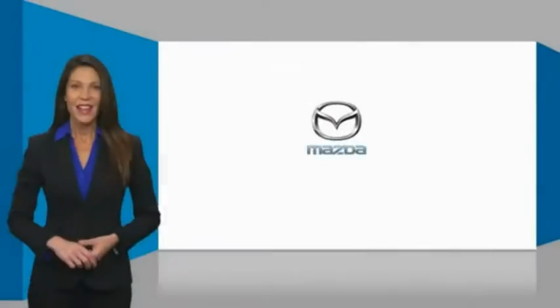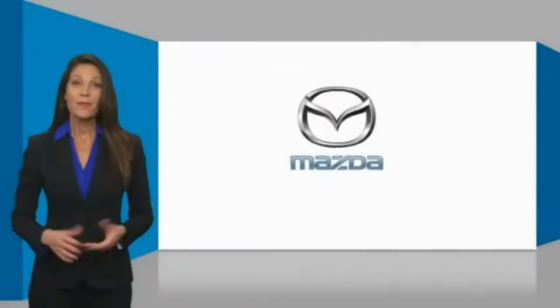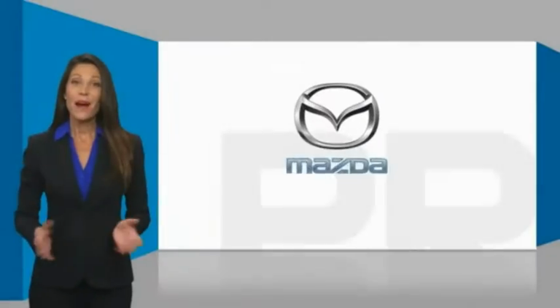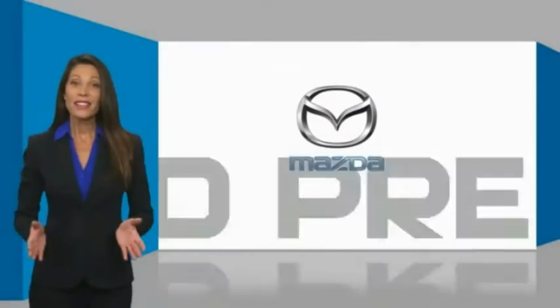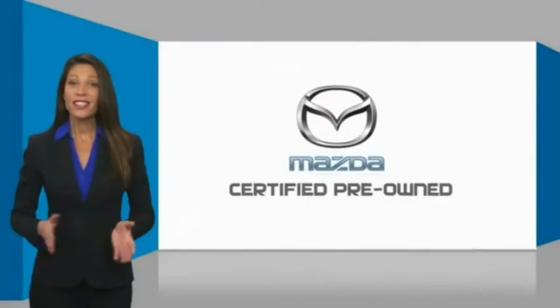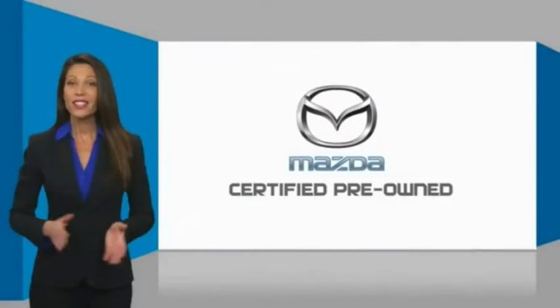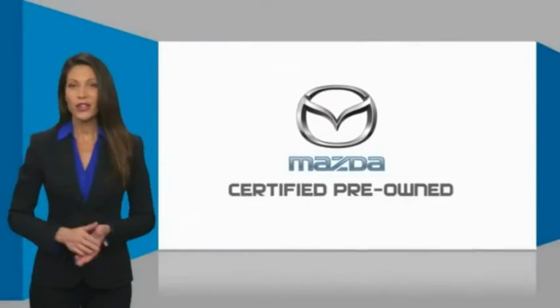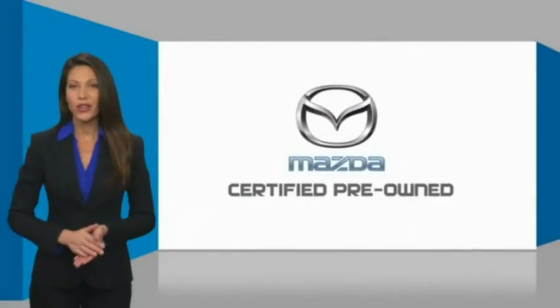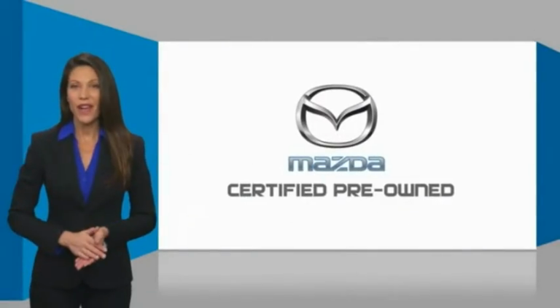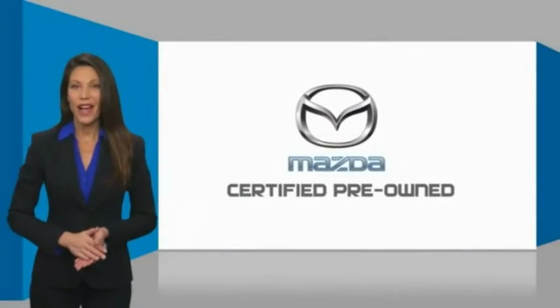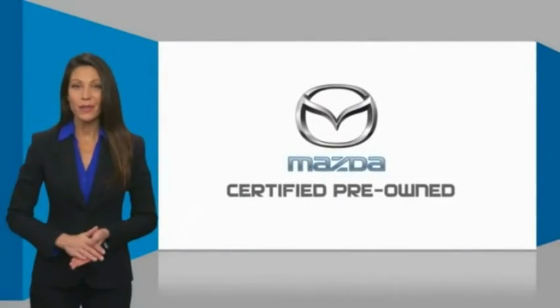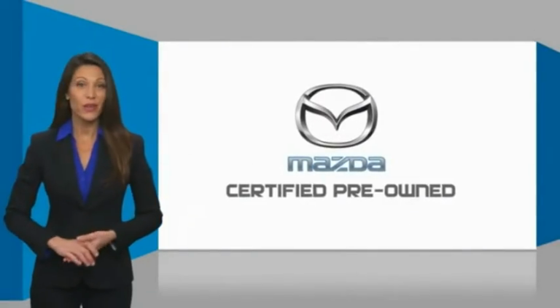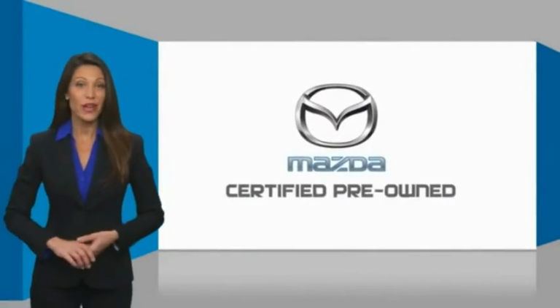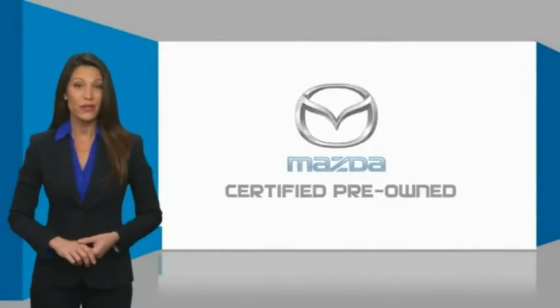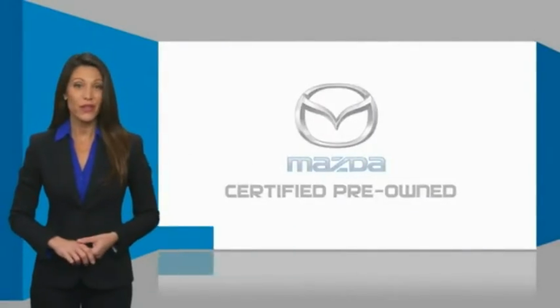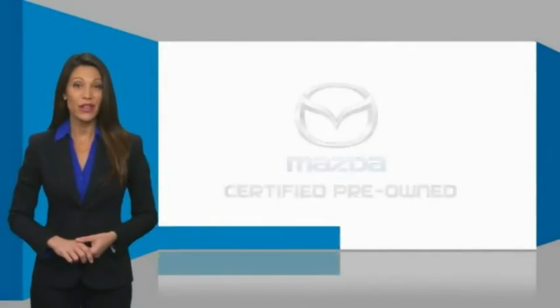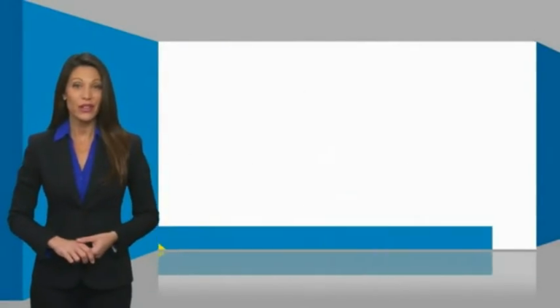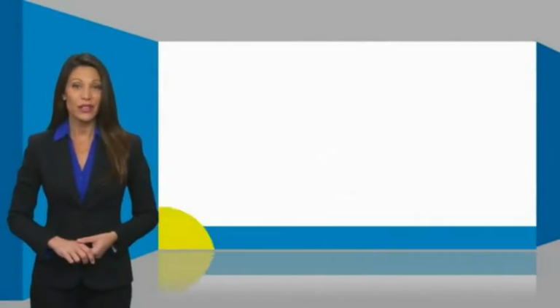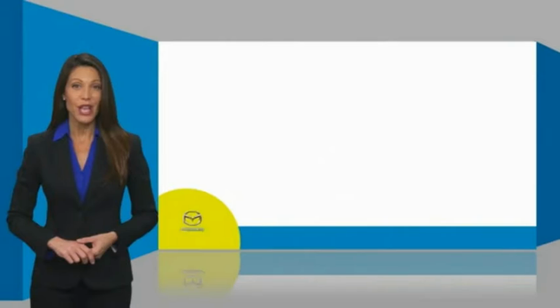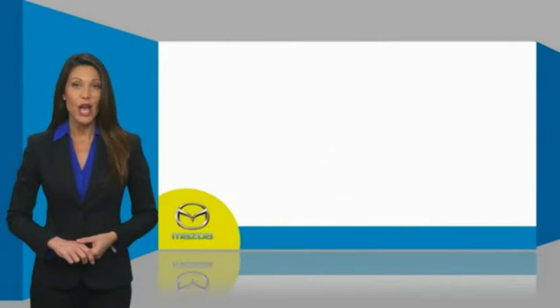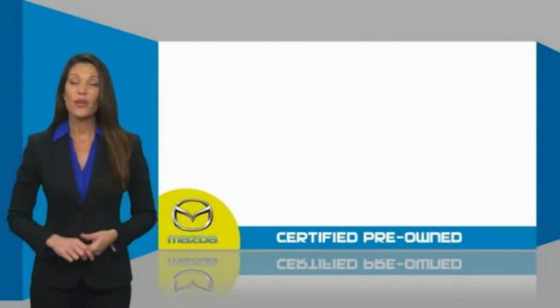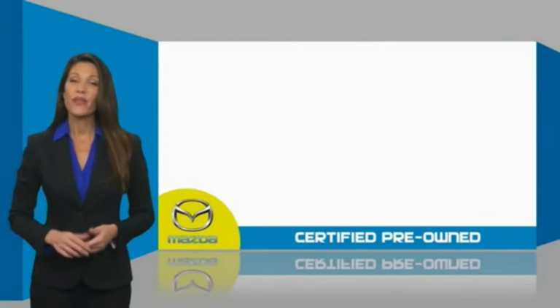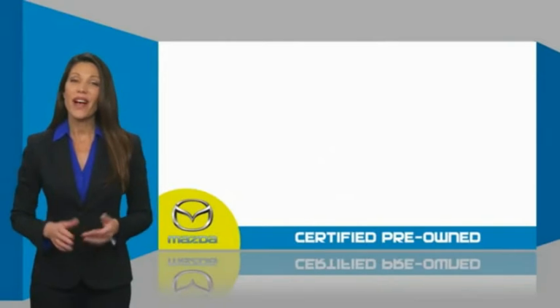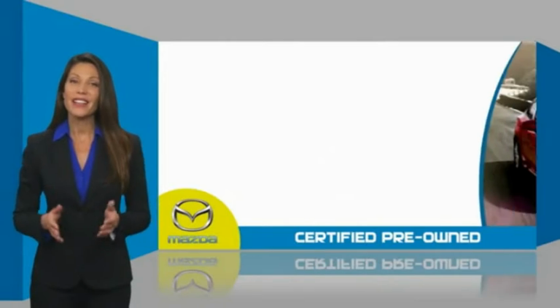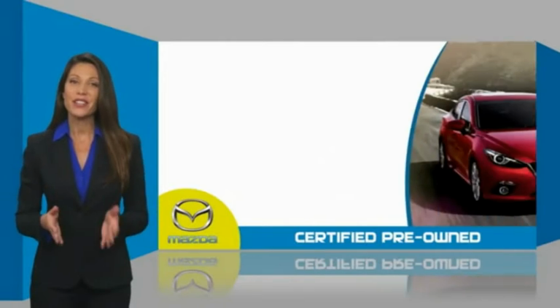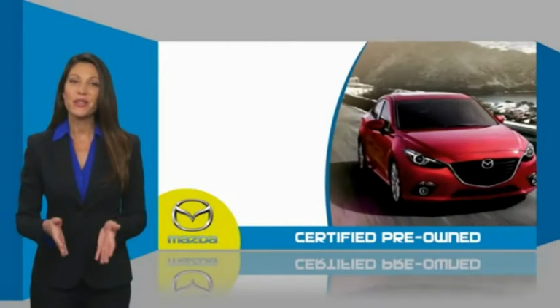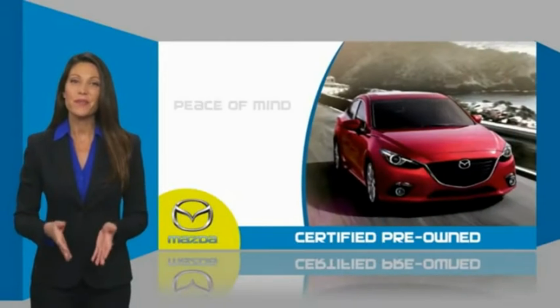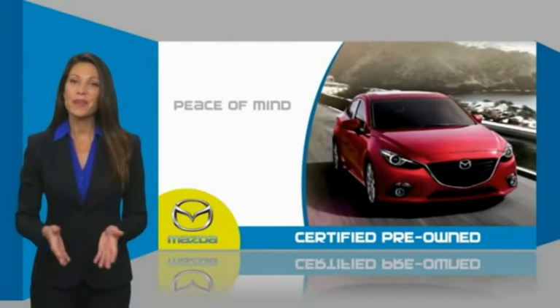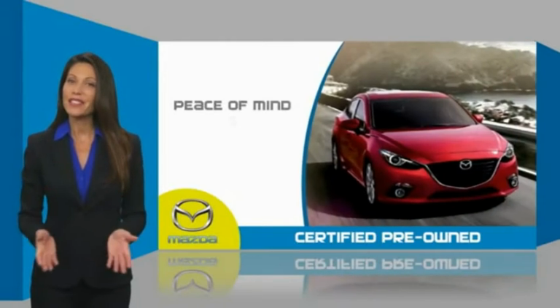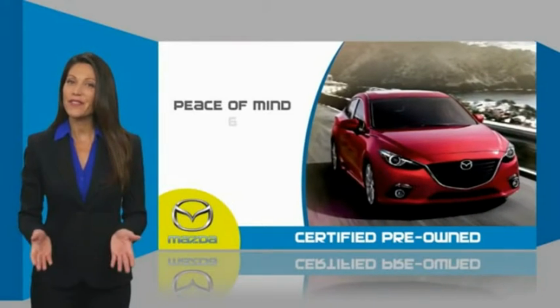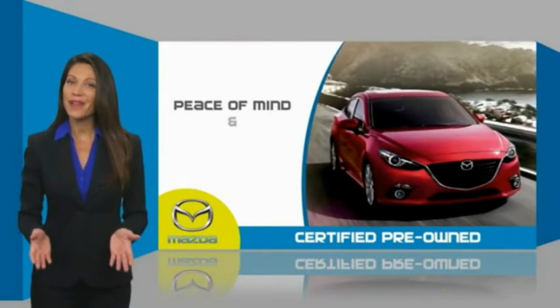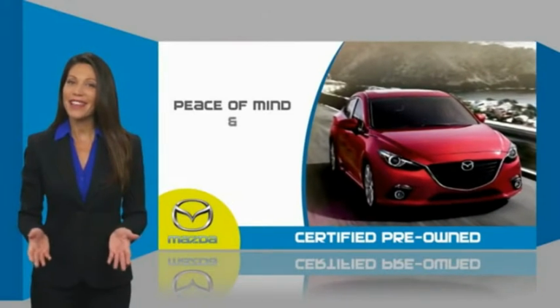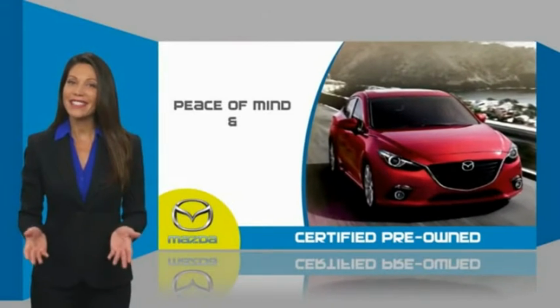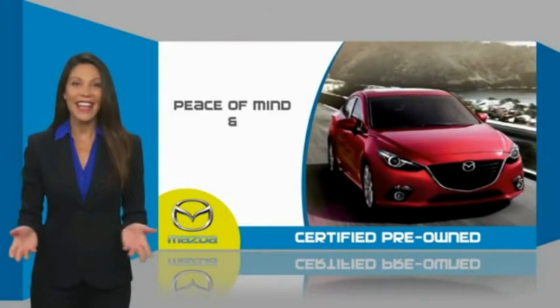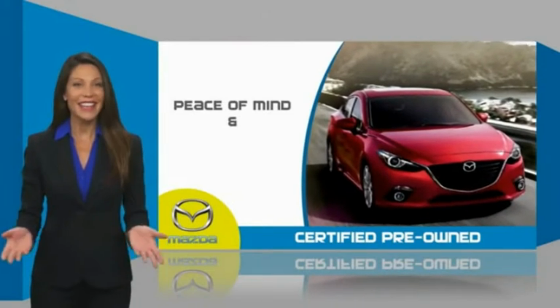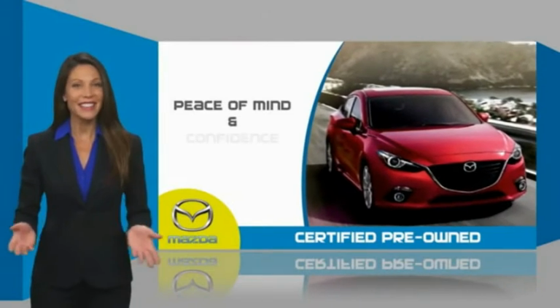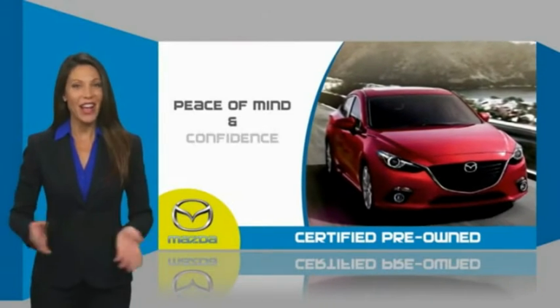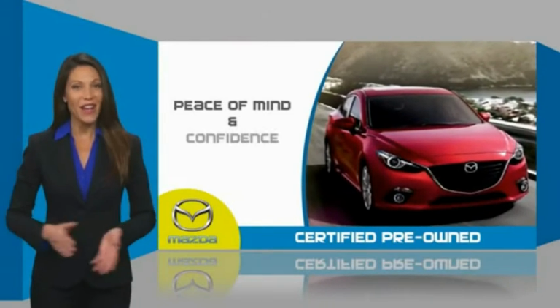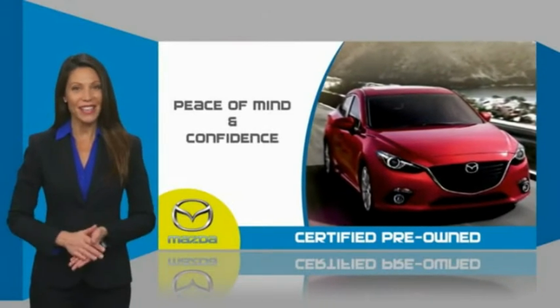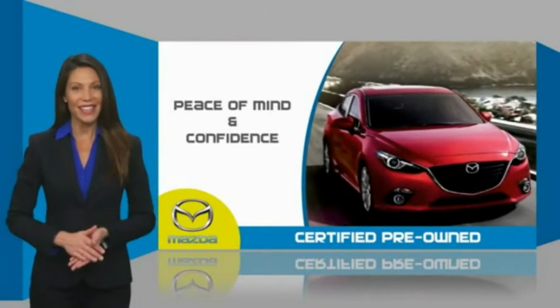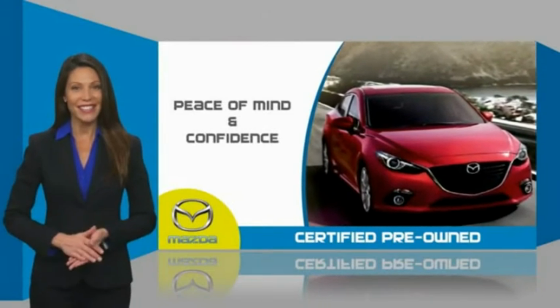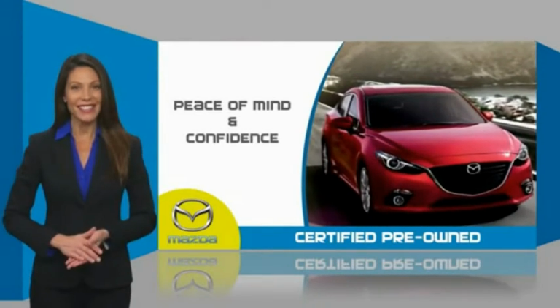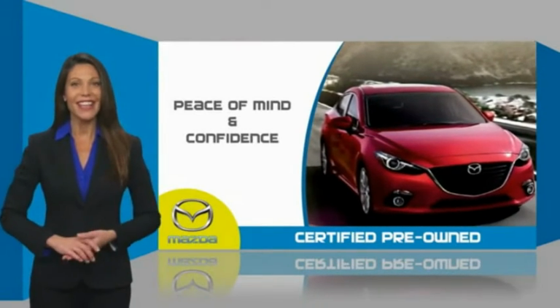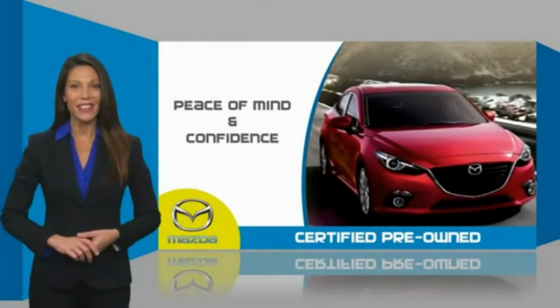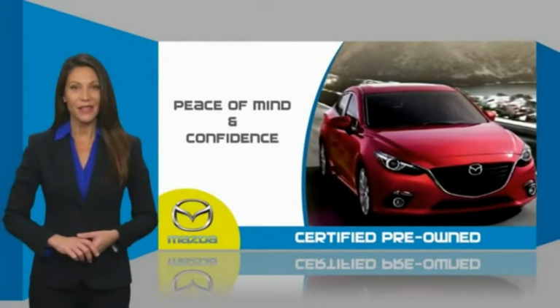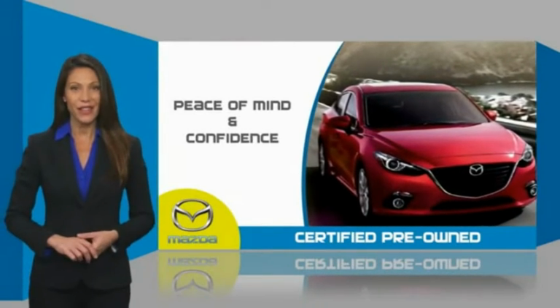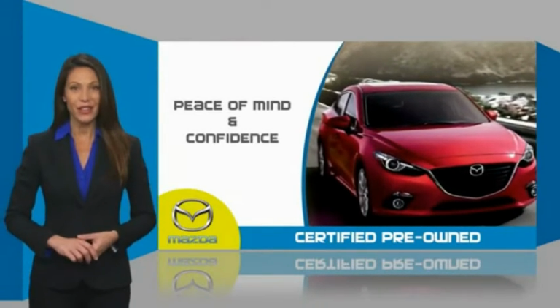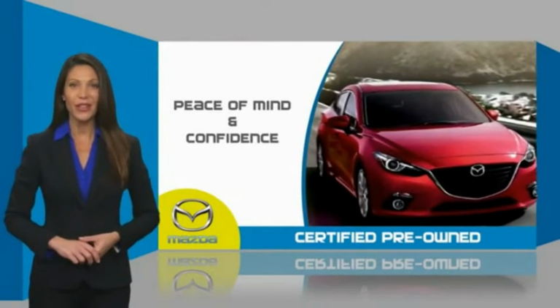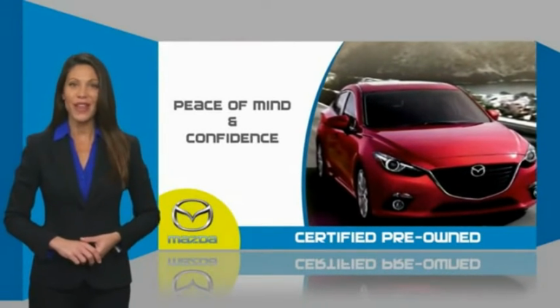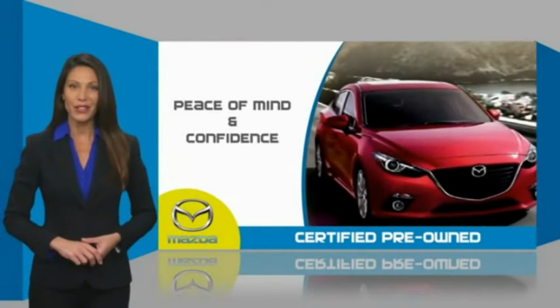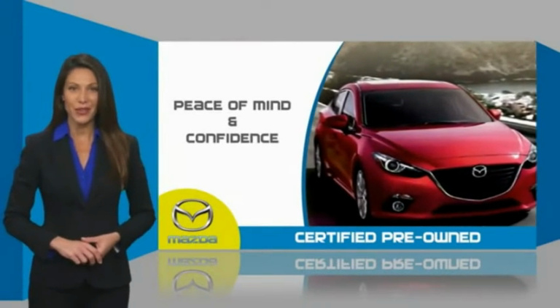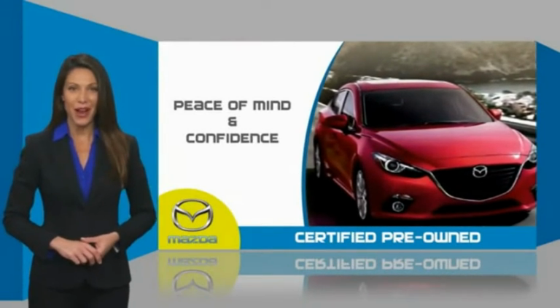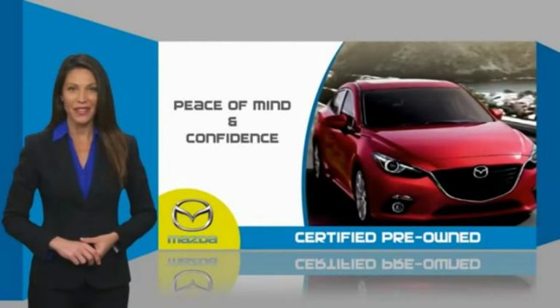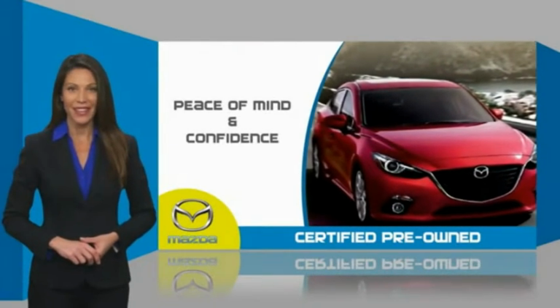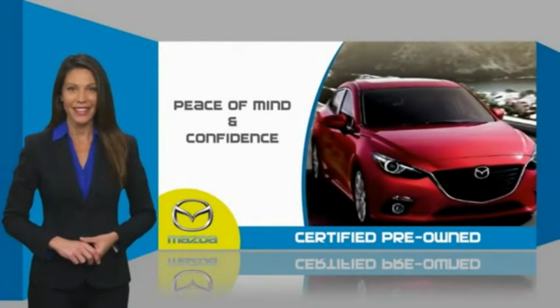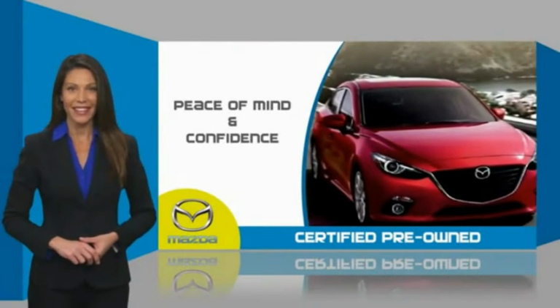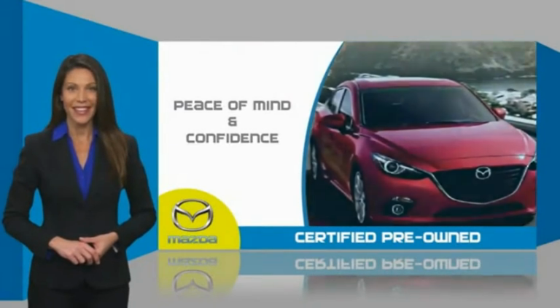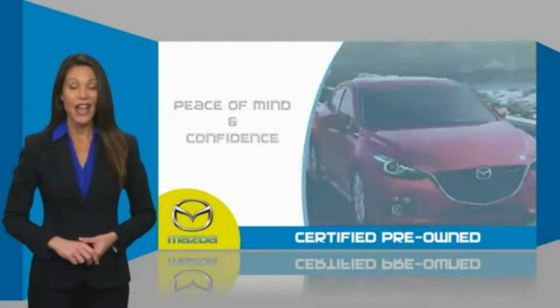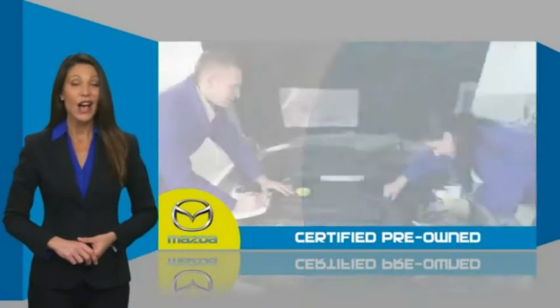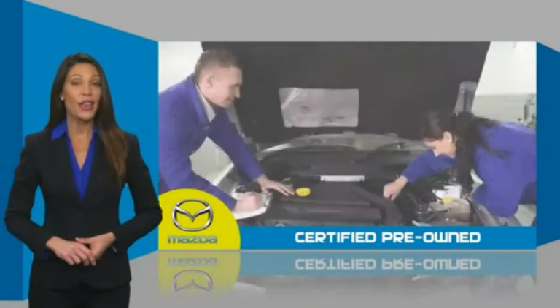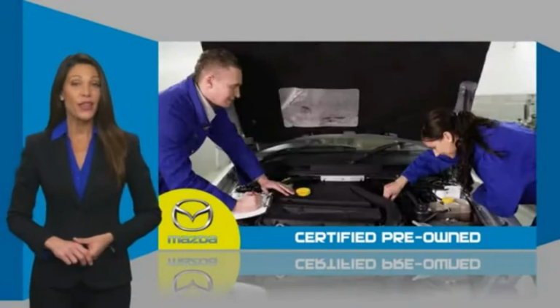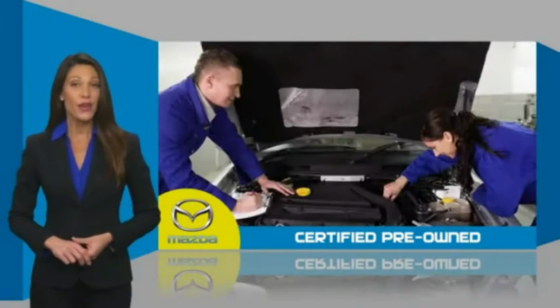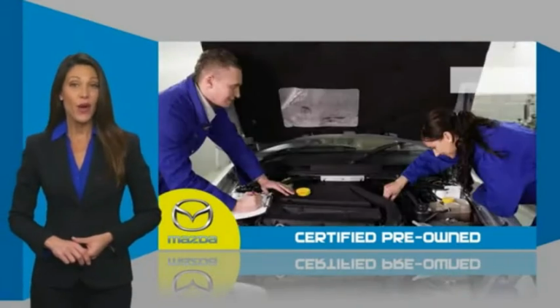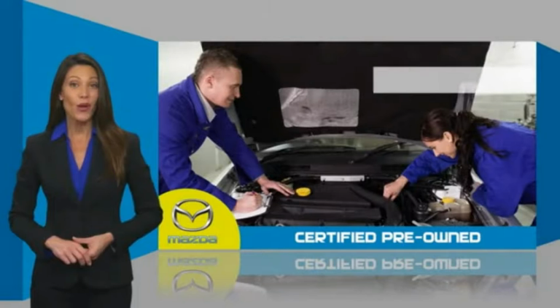Mazda Certified pre-owned vehicles provide you the peace of mind and confidence in the vehicle that you're driving. A thorough,